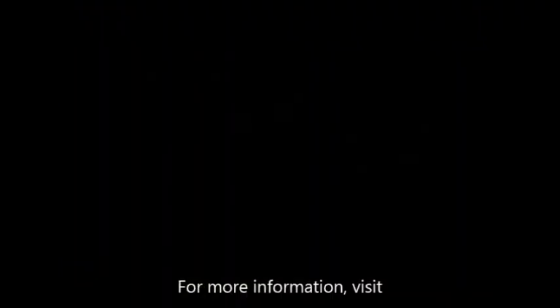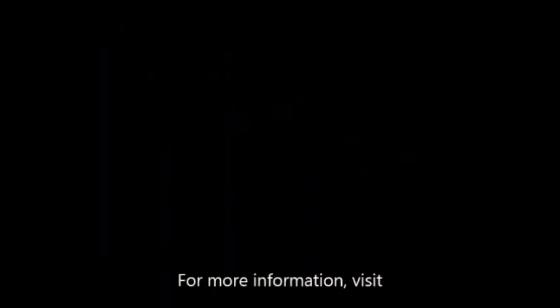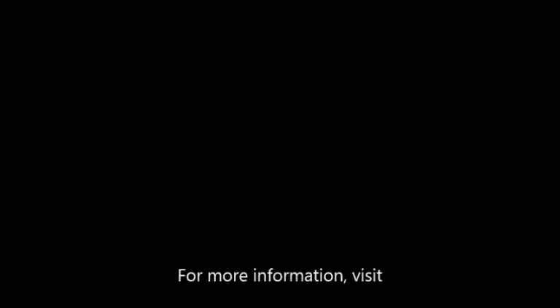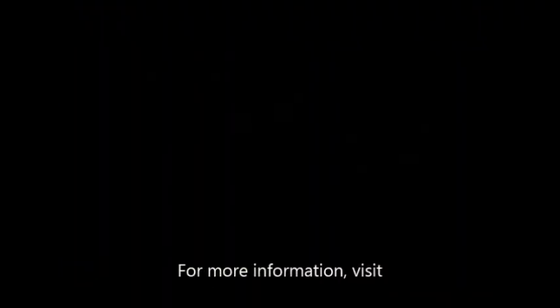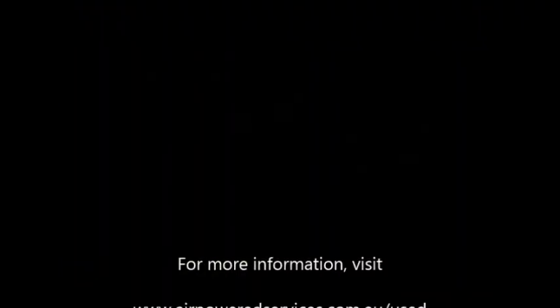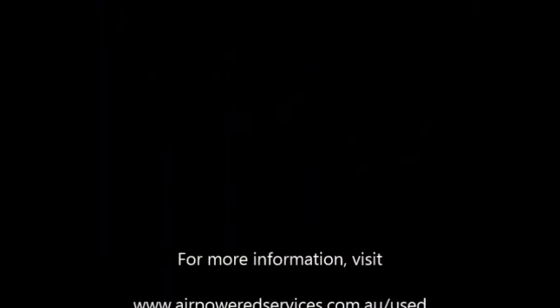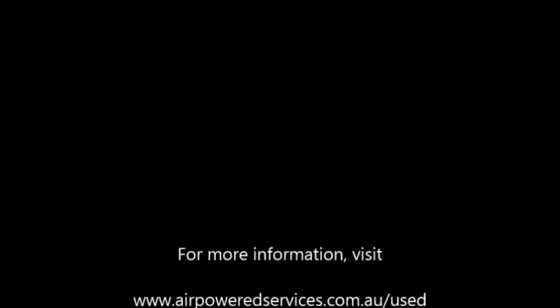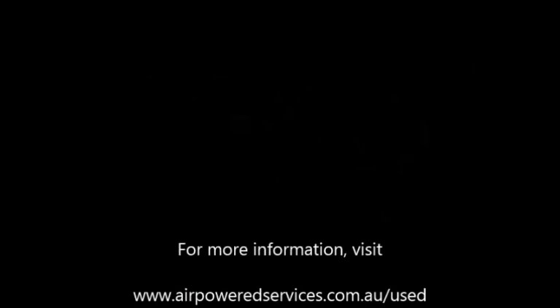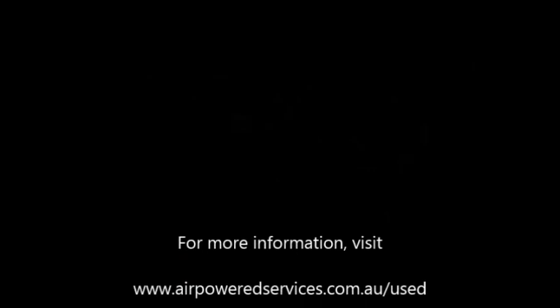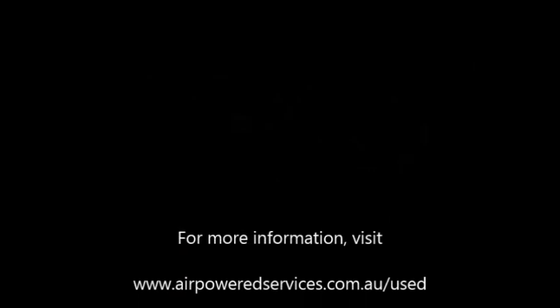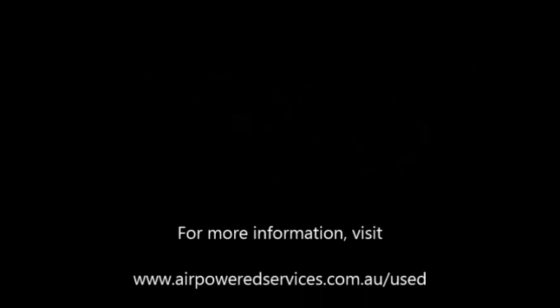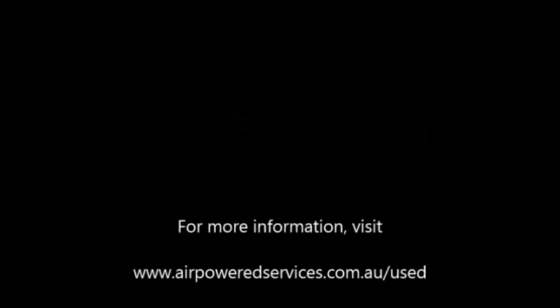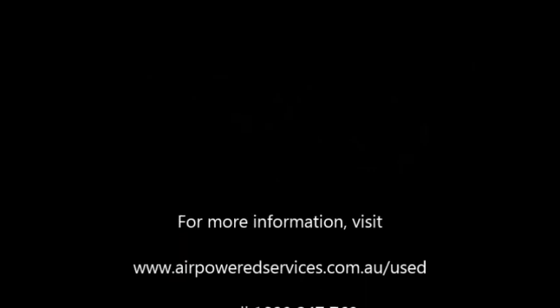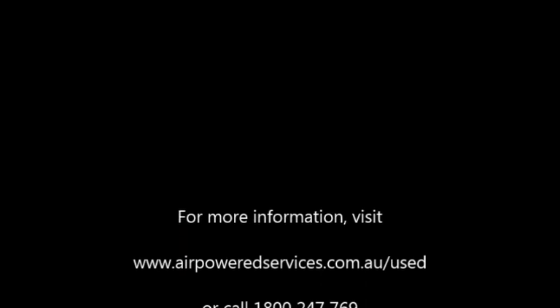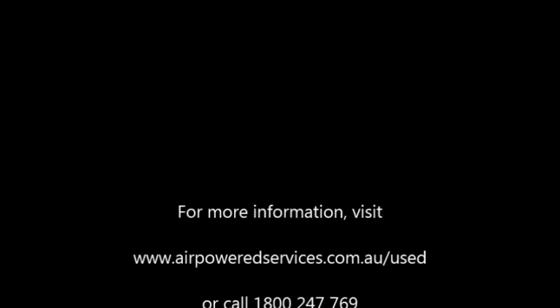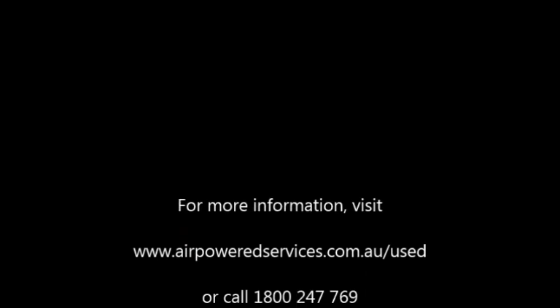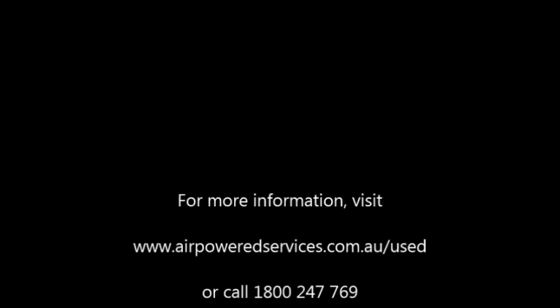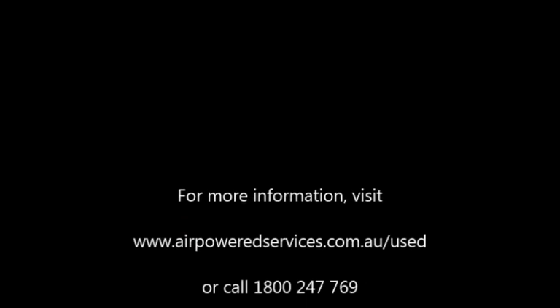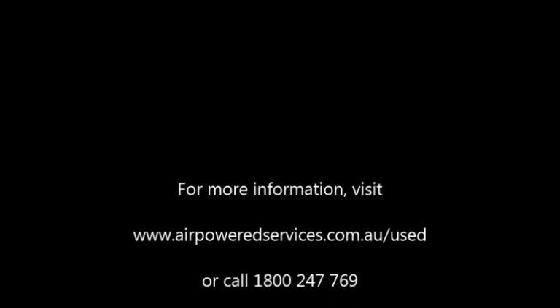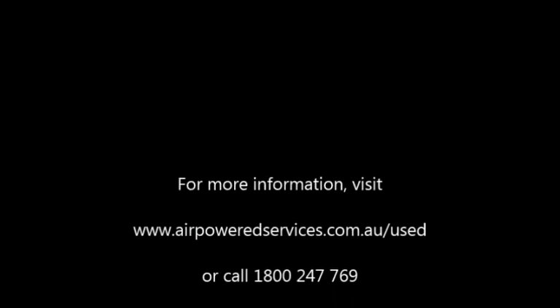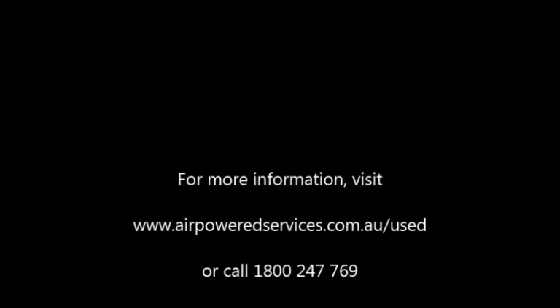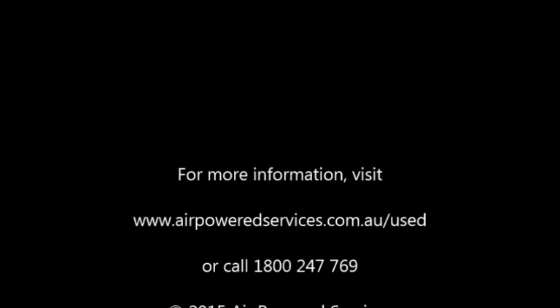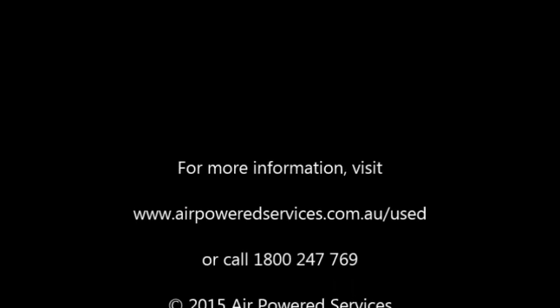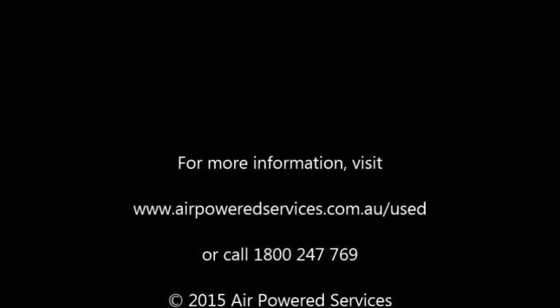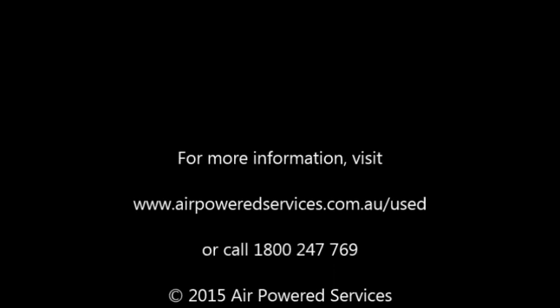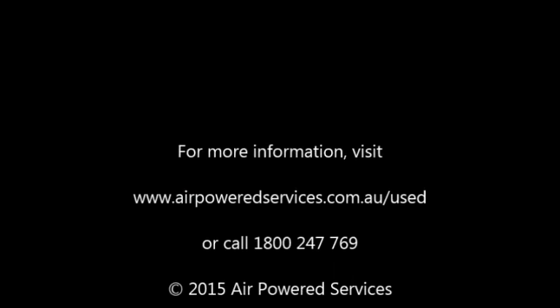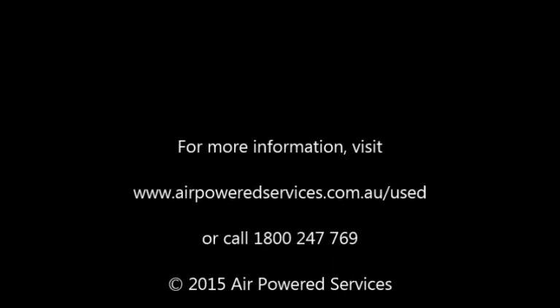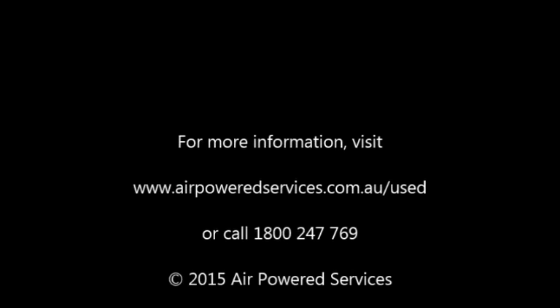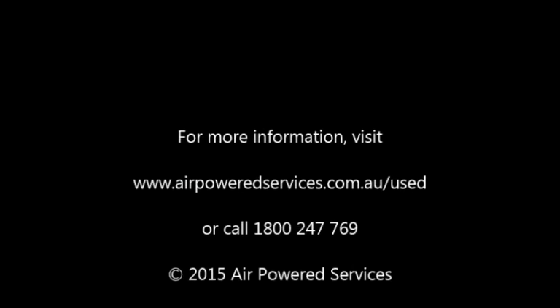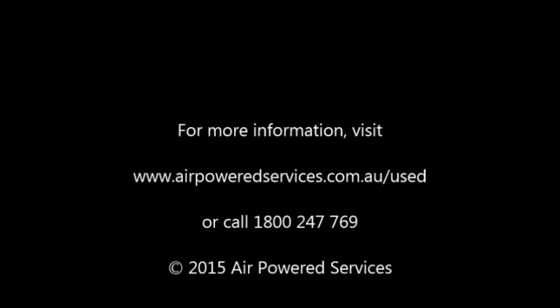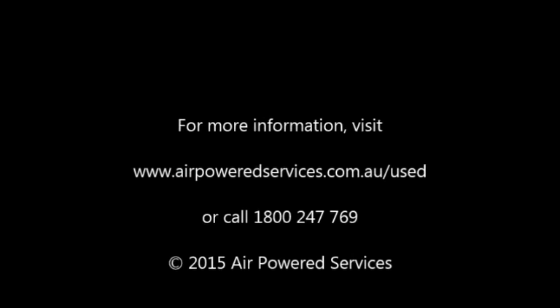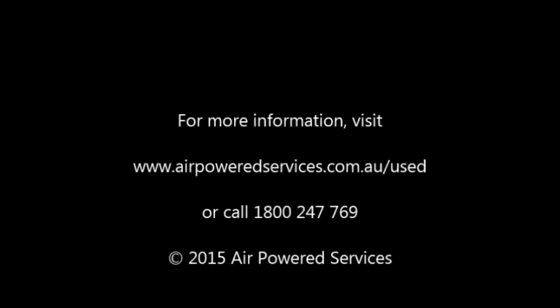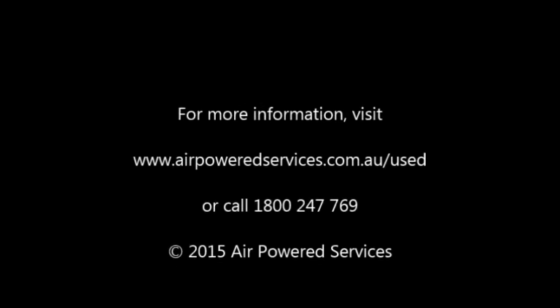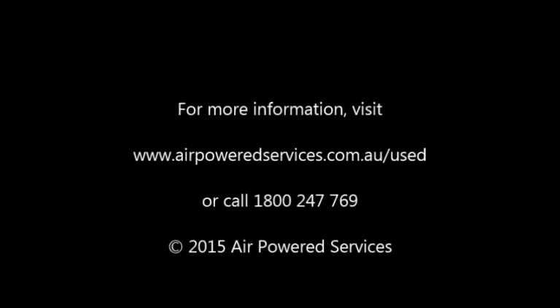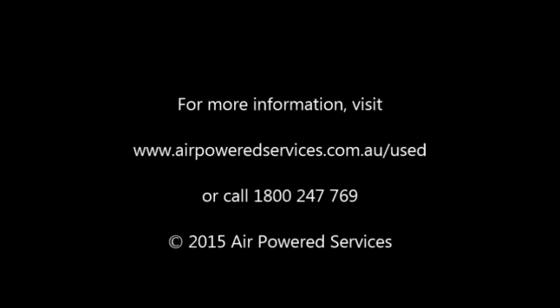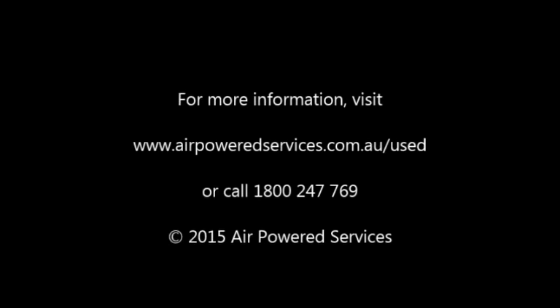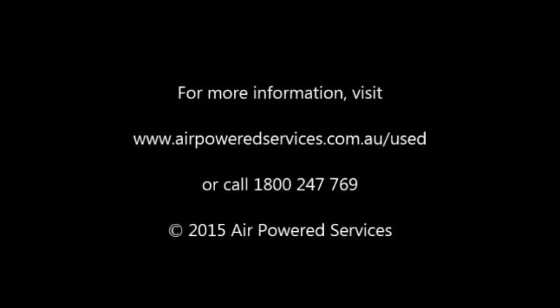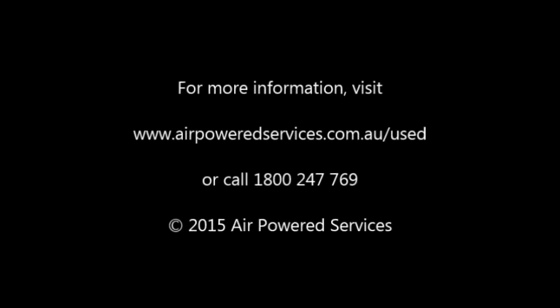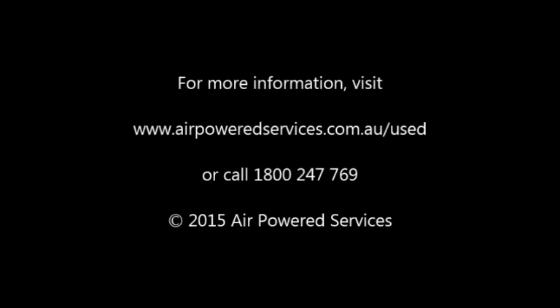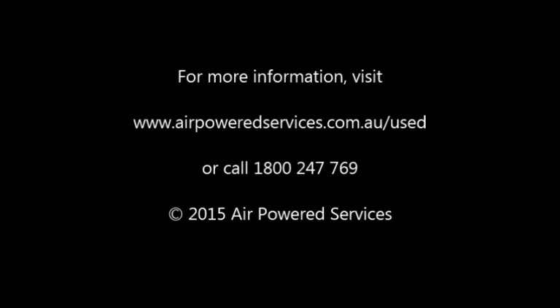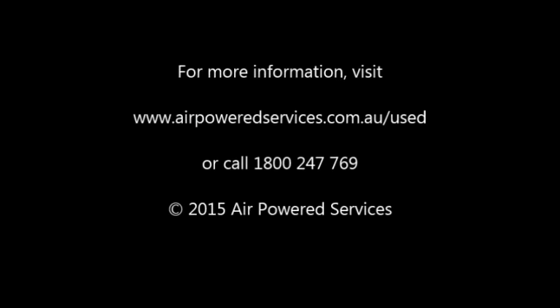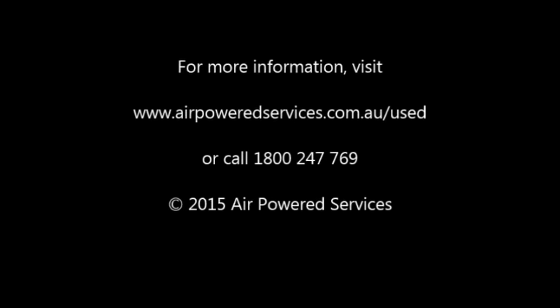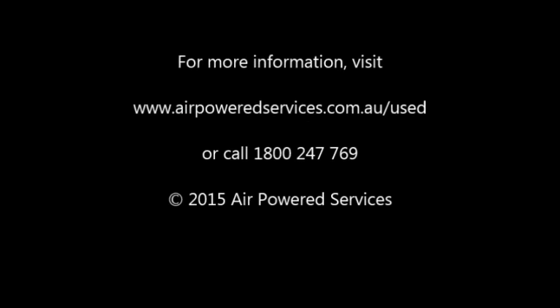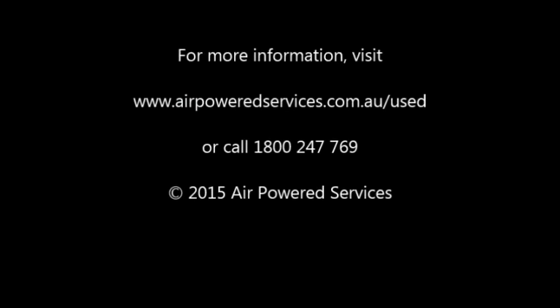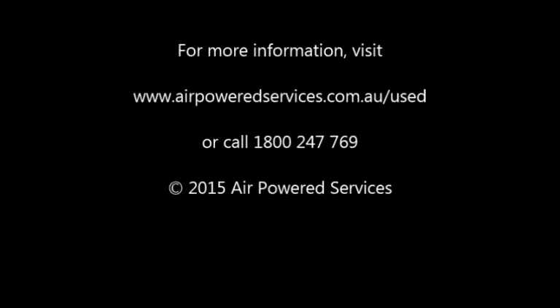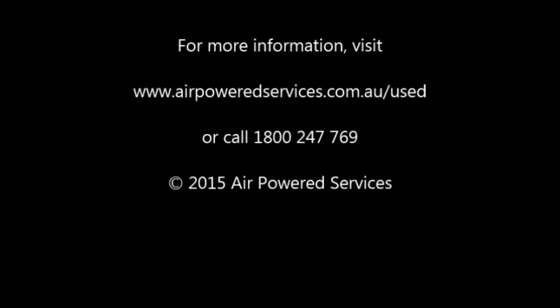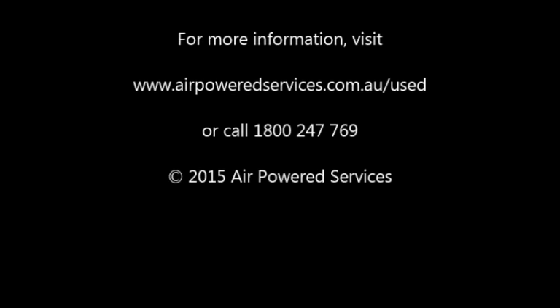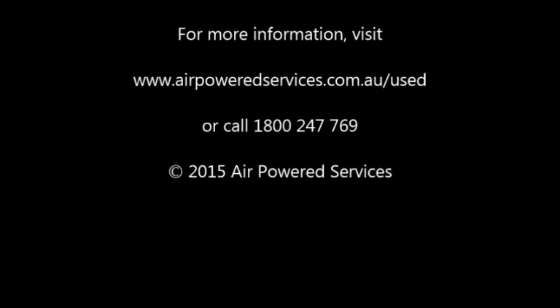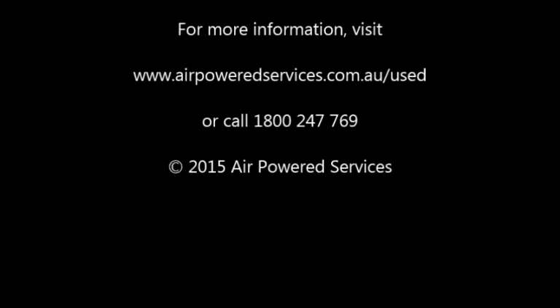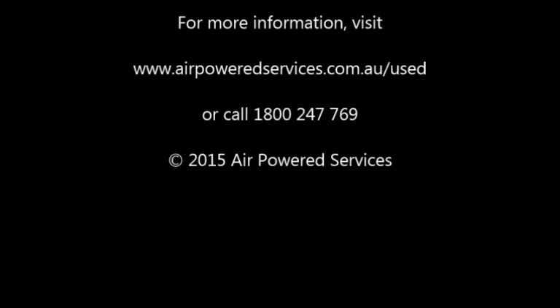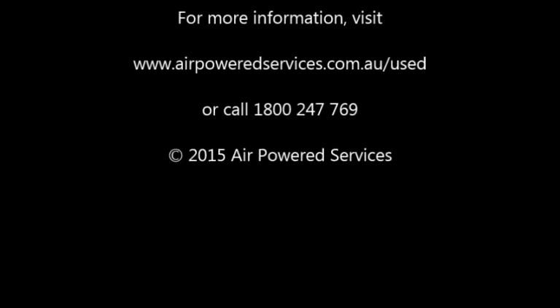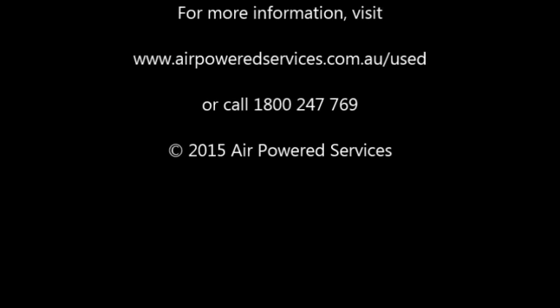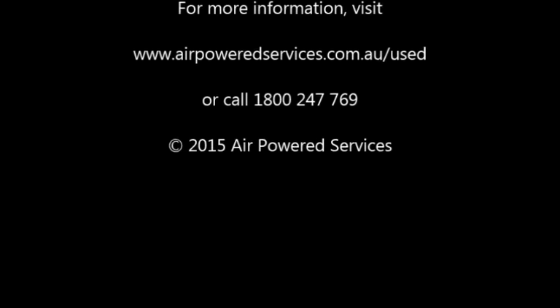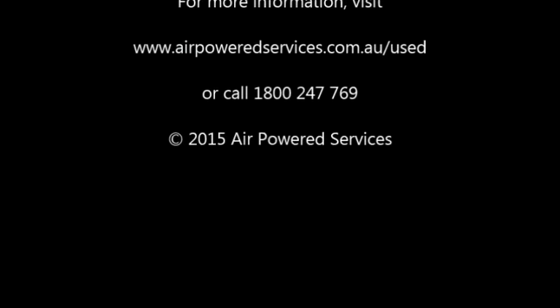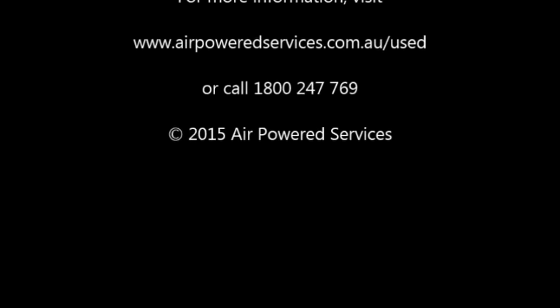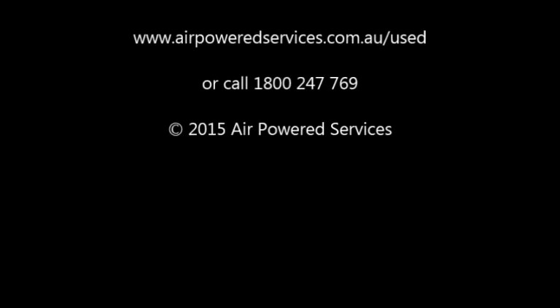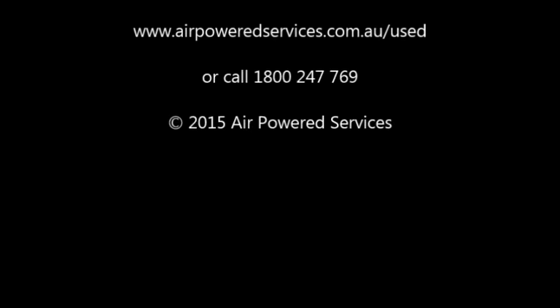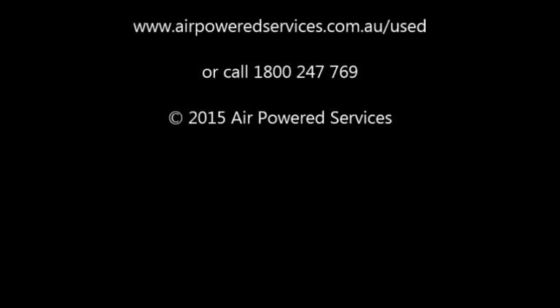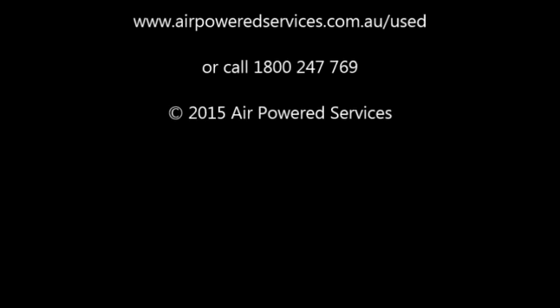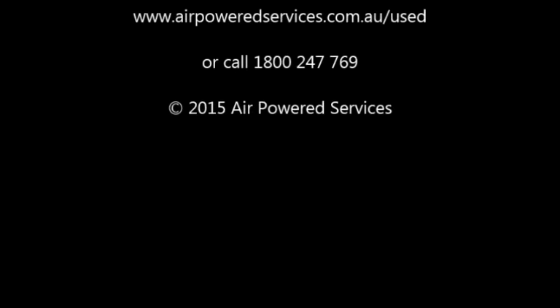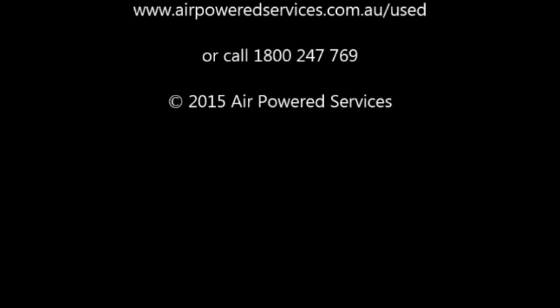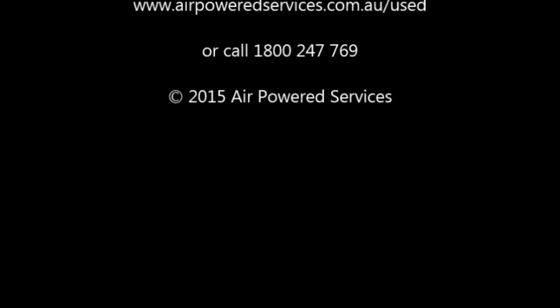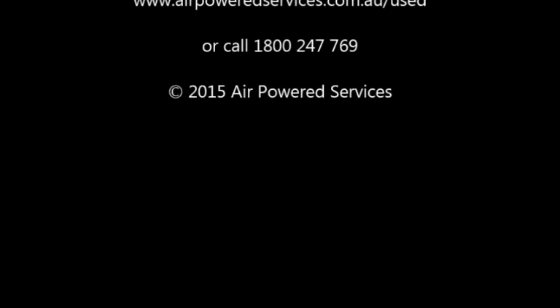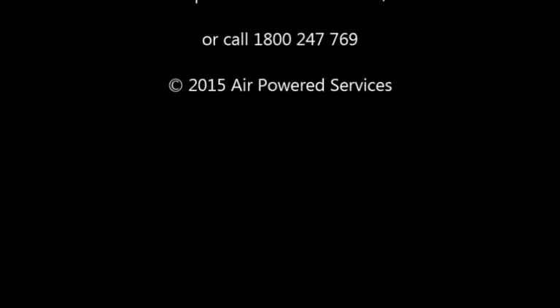Give Air Powered Services a call today on 1800 247 769 or visit airpoweredservices.com.au.